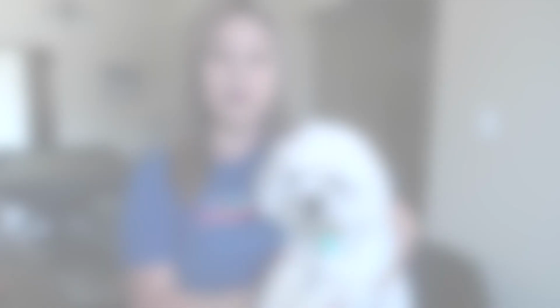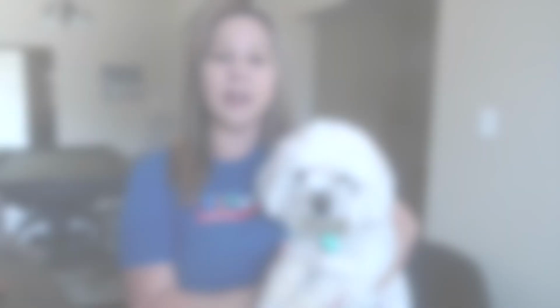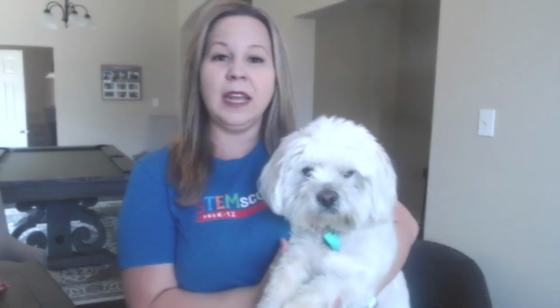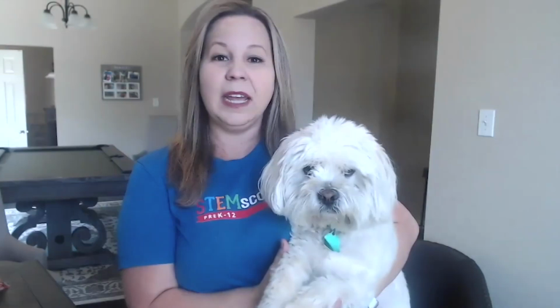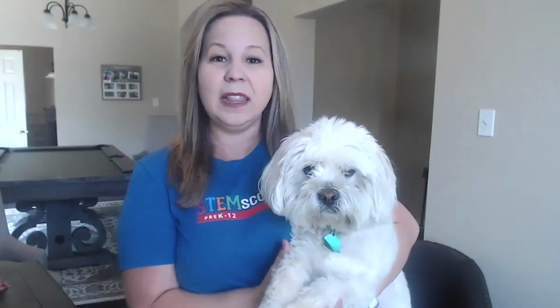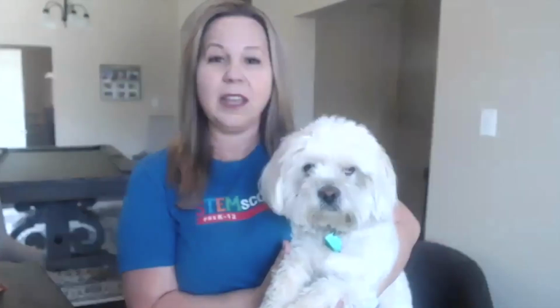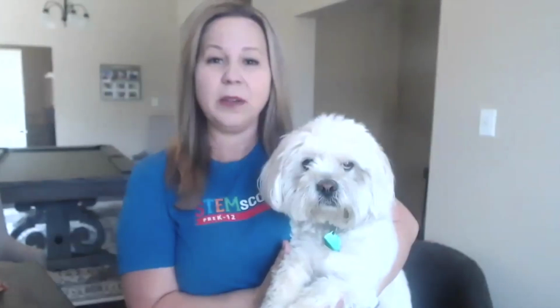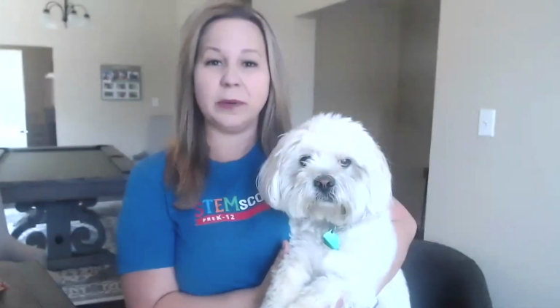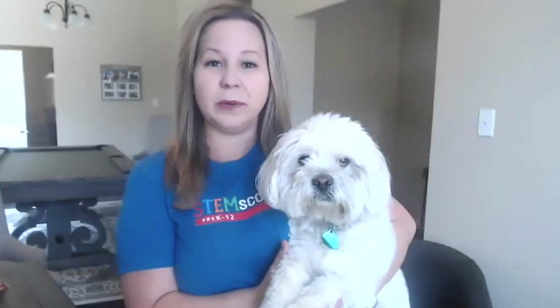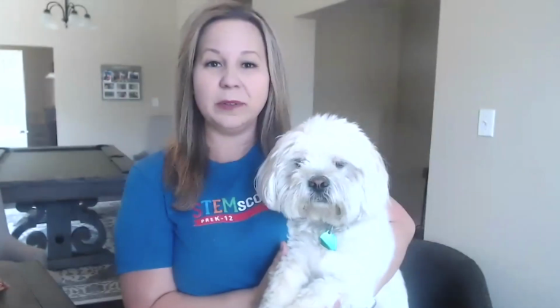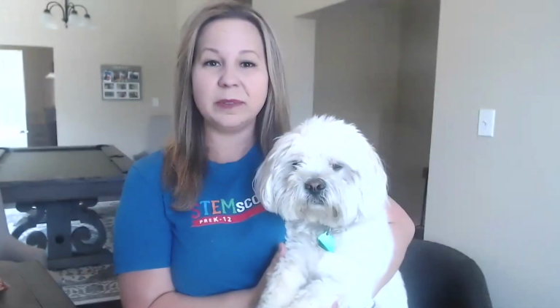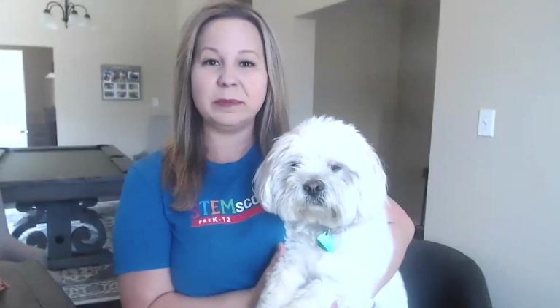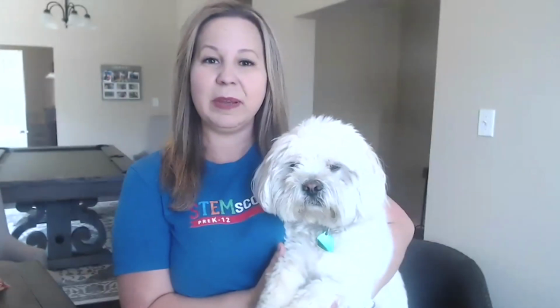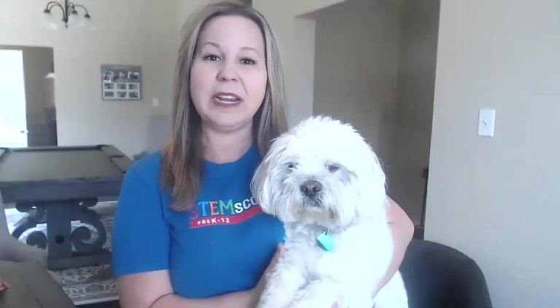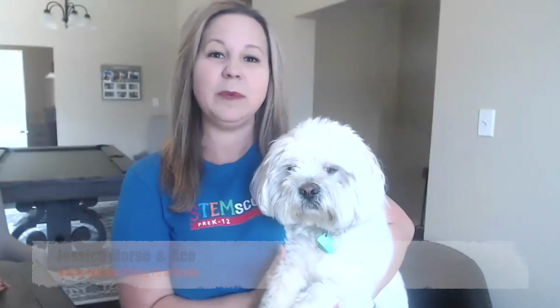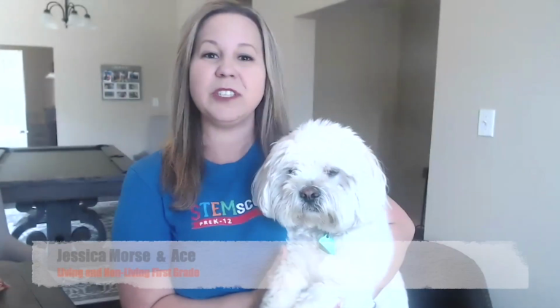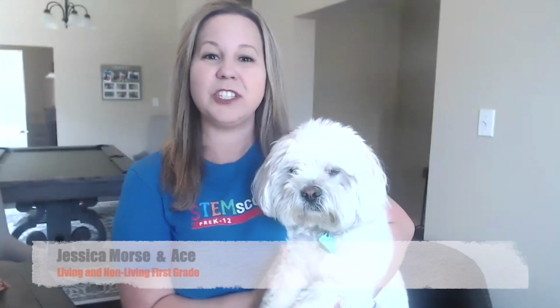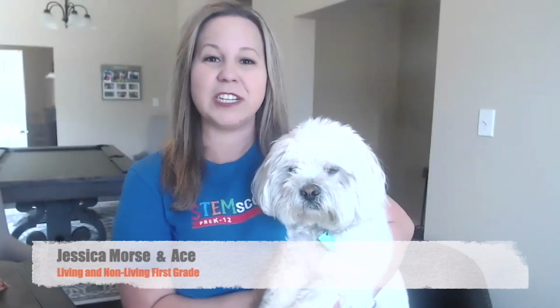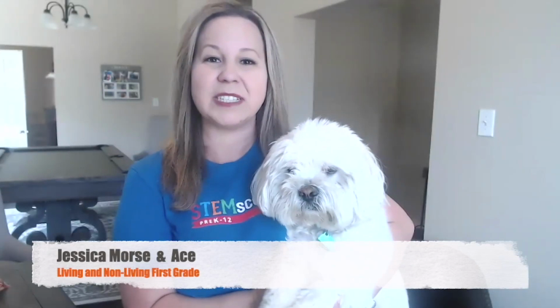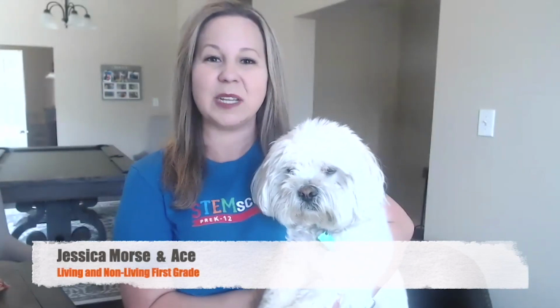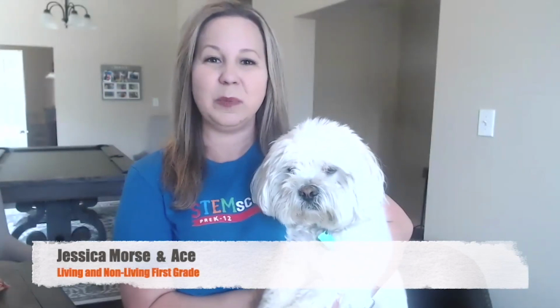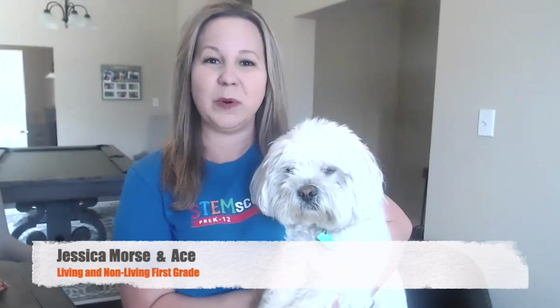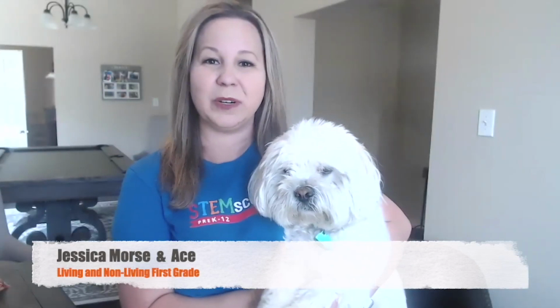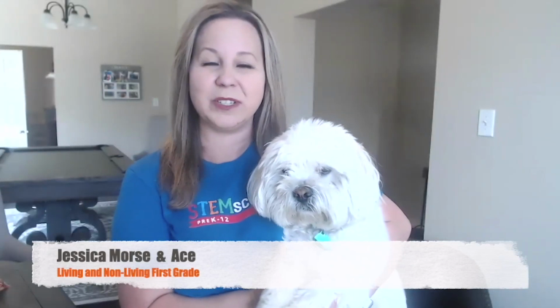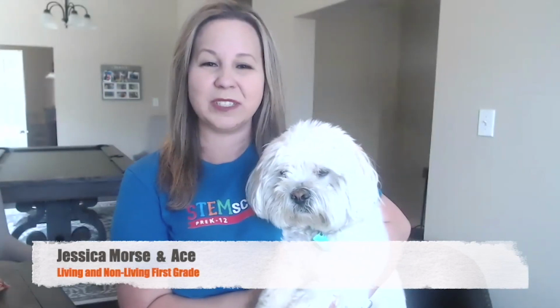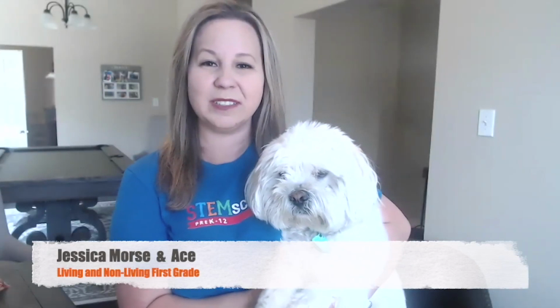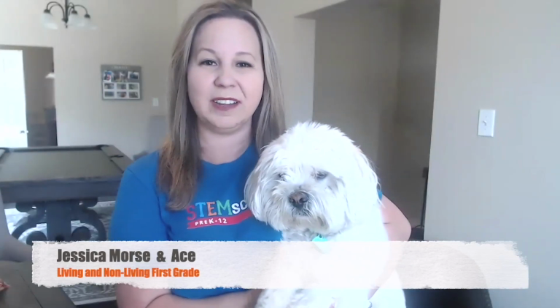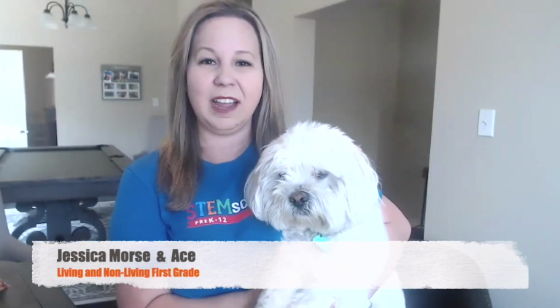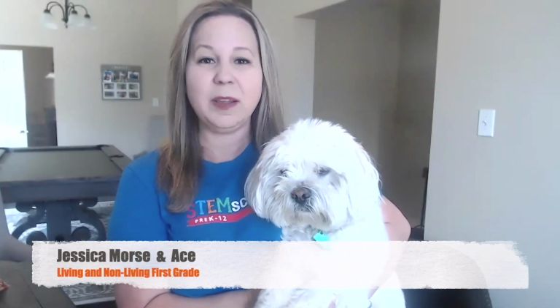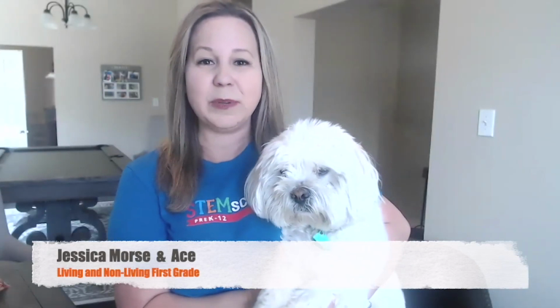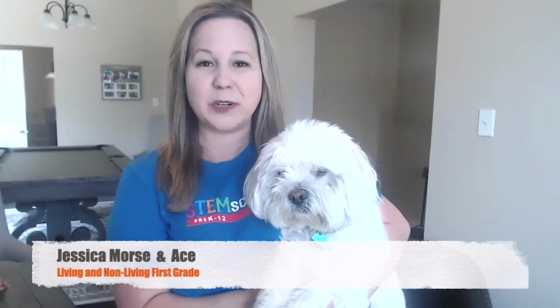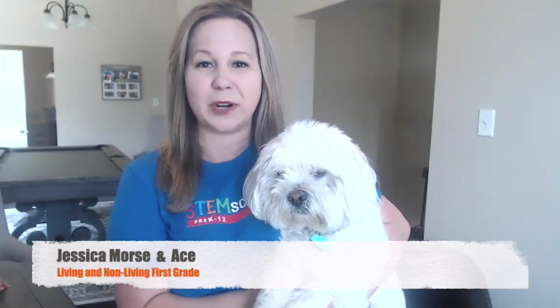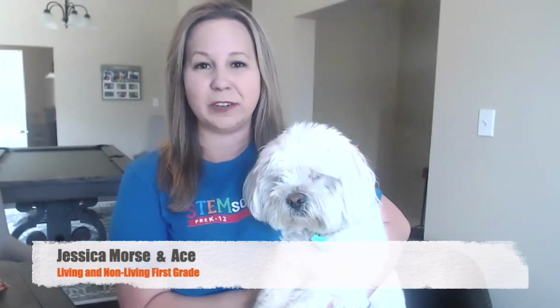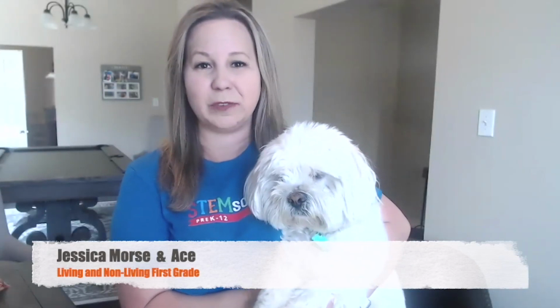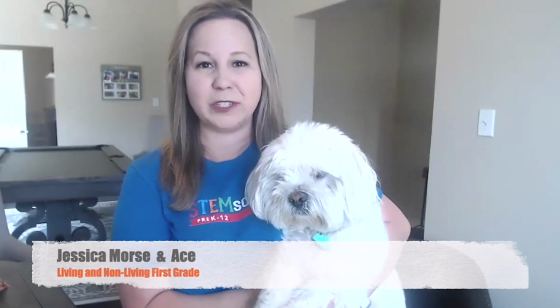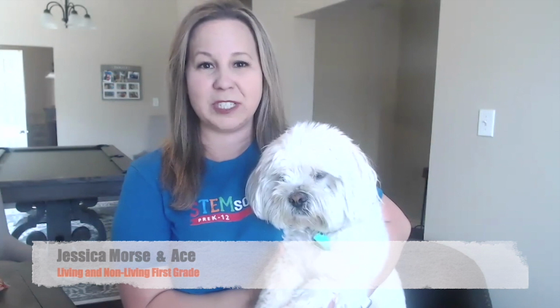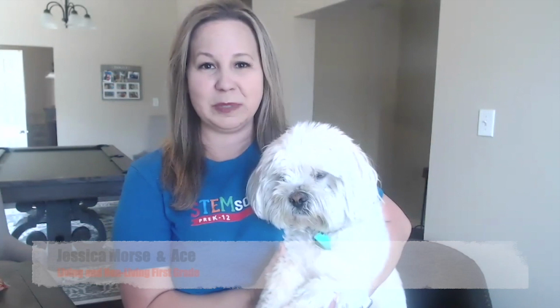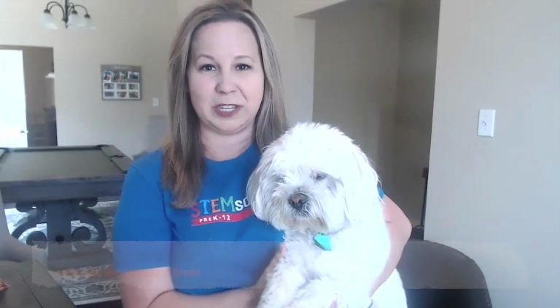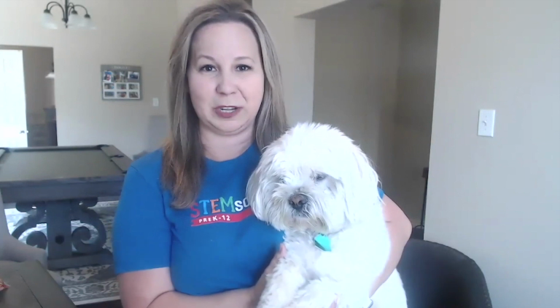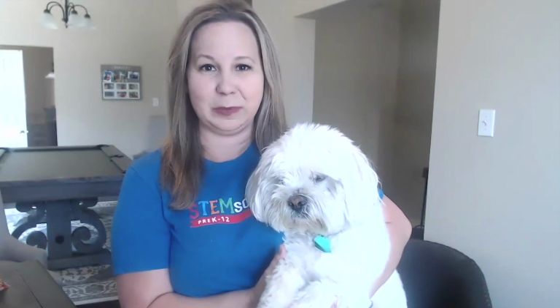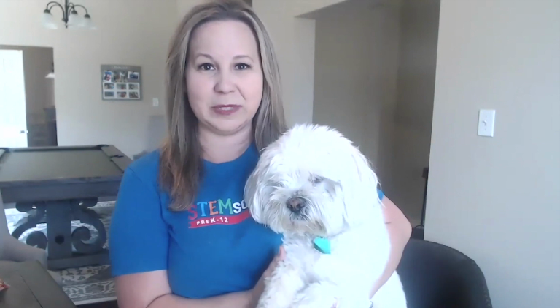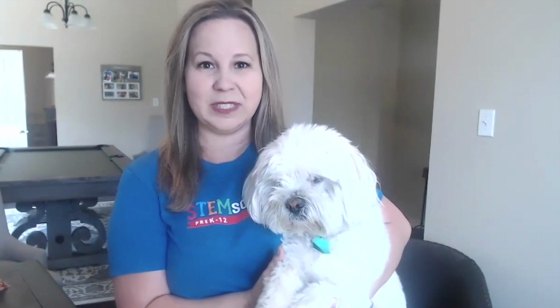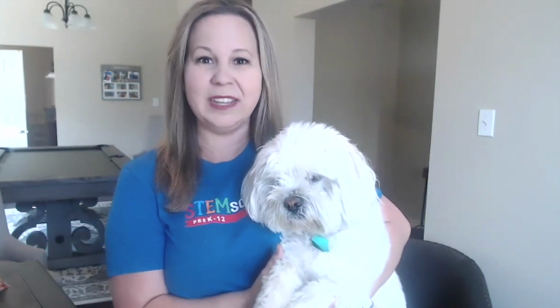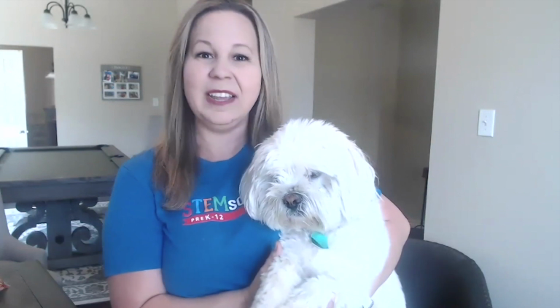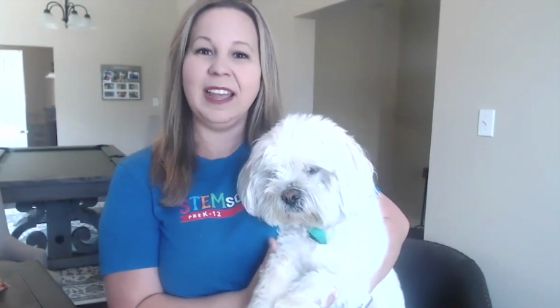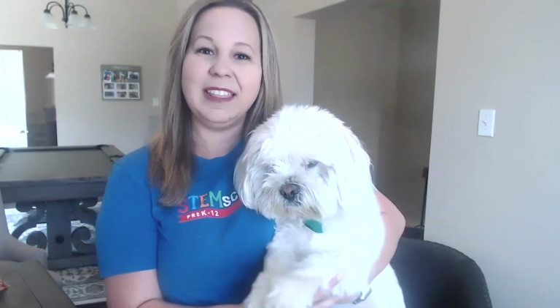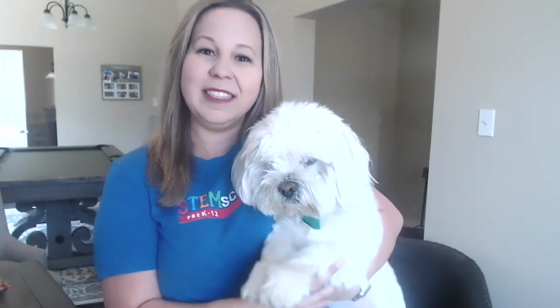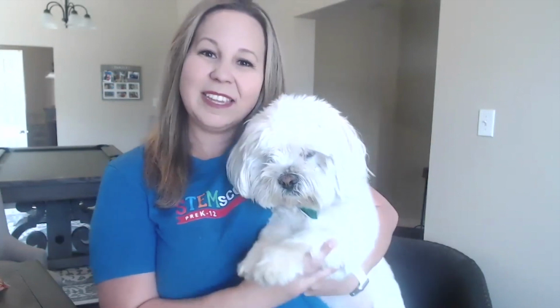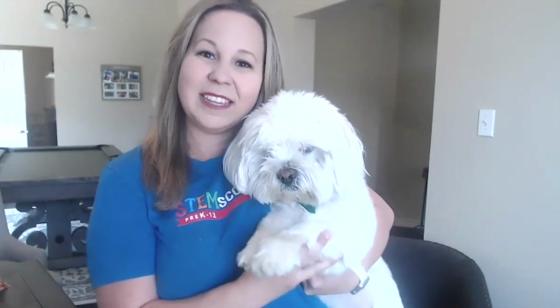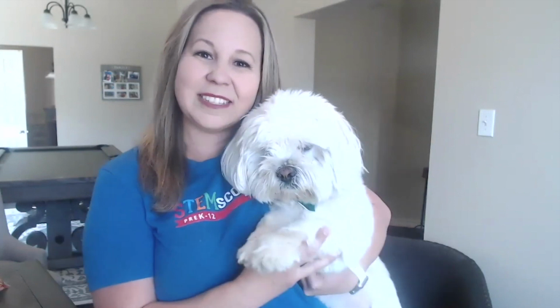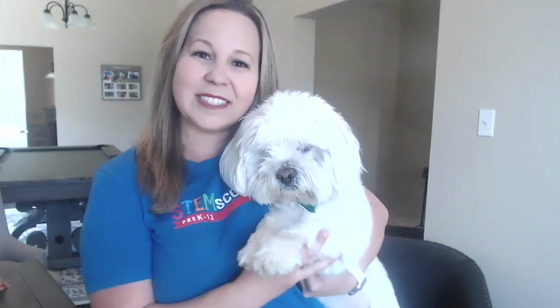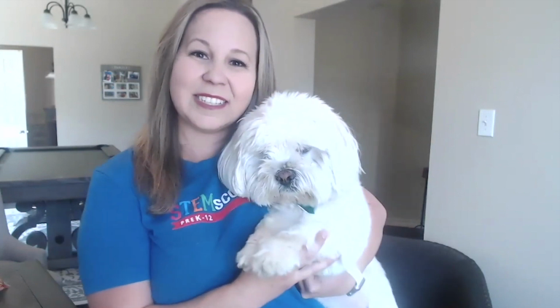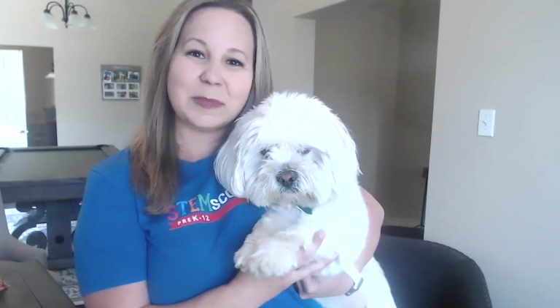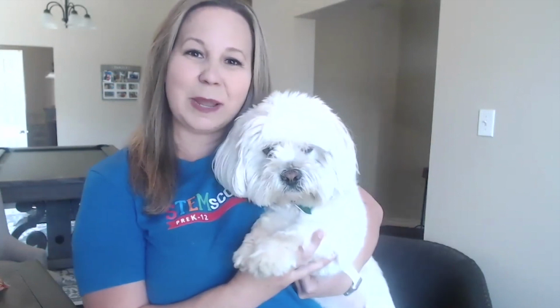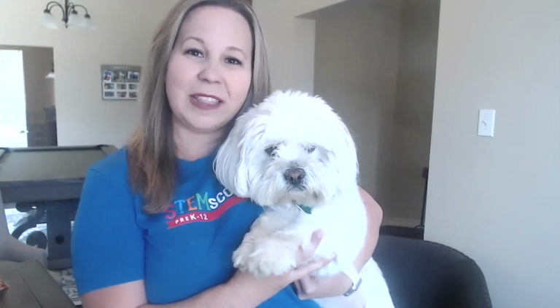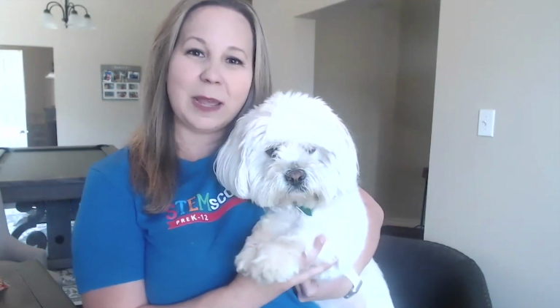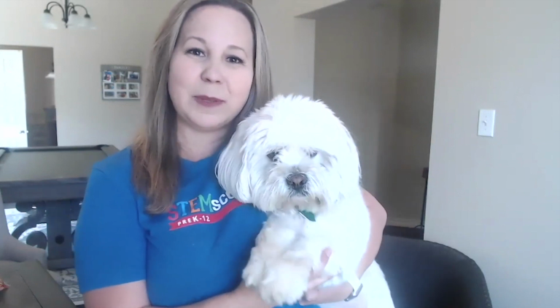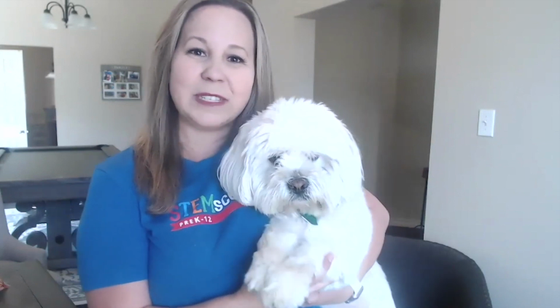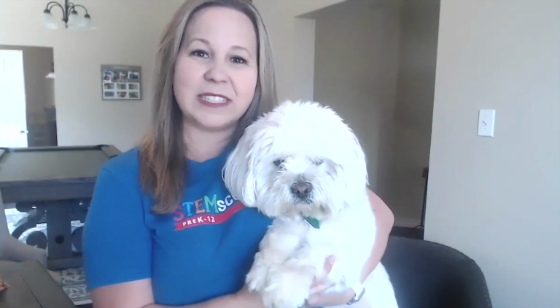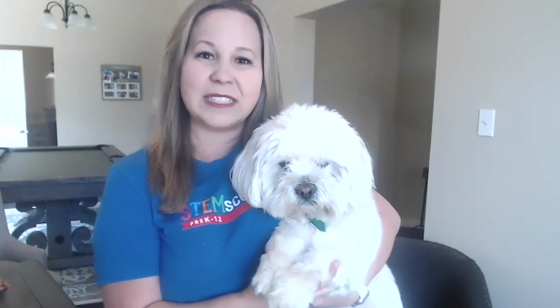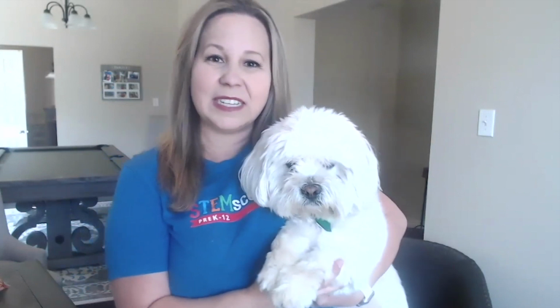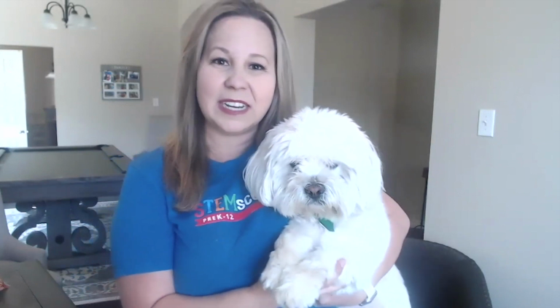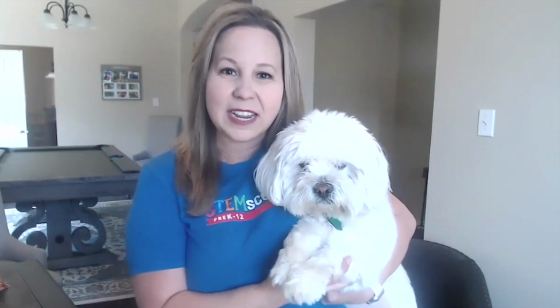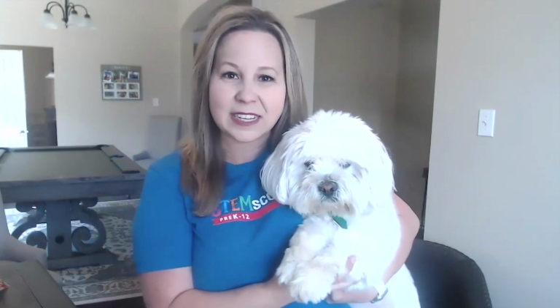Hello, my name is Jessica Morse. I'm a trainer for STEMscopes, and this is my lab assistant, Ace.